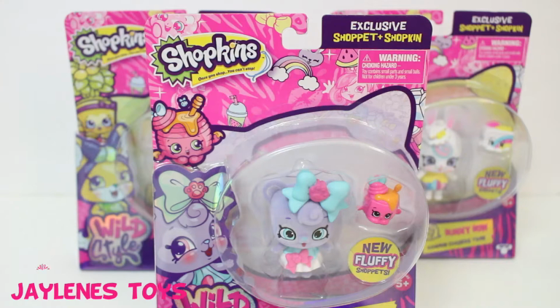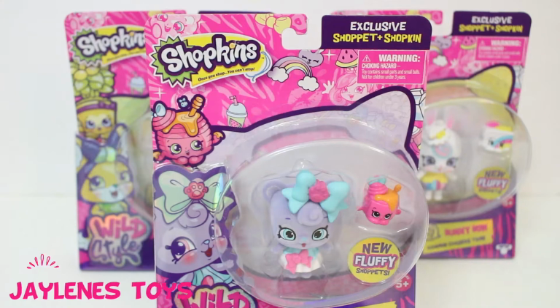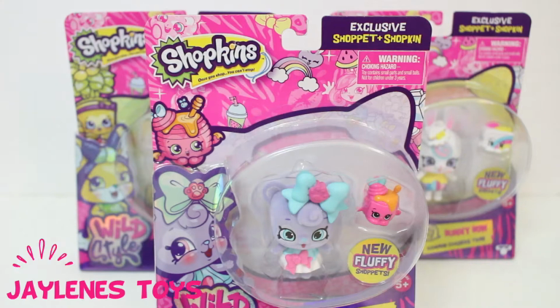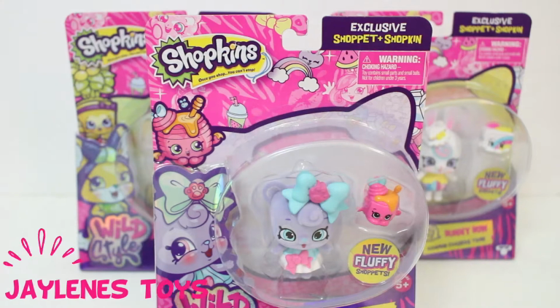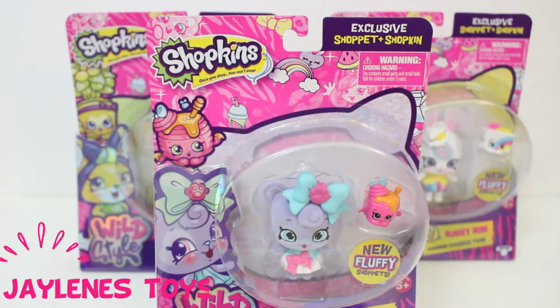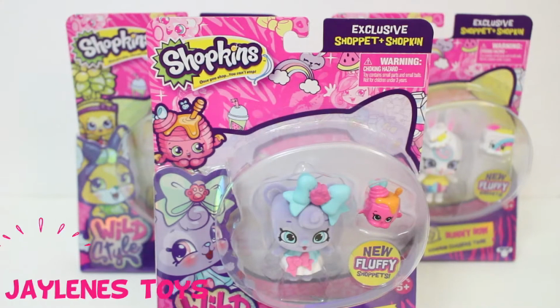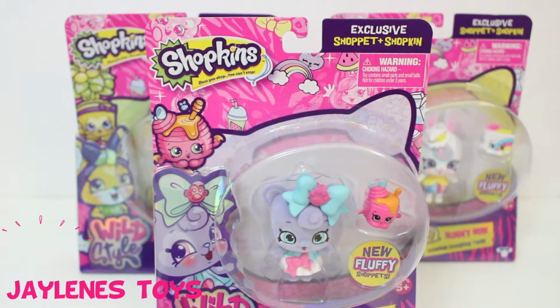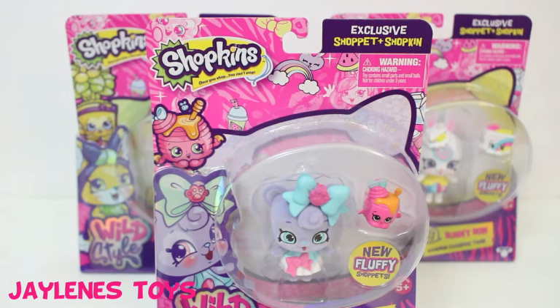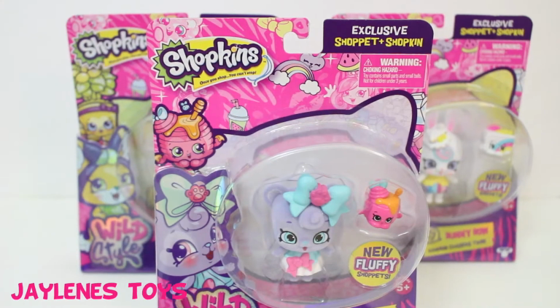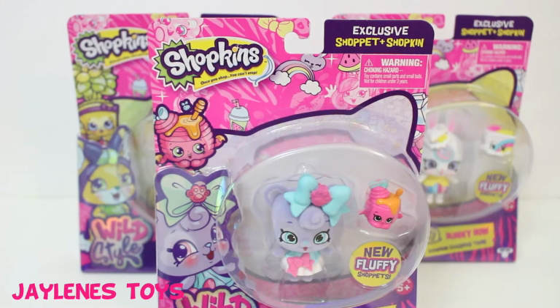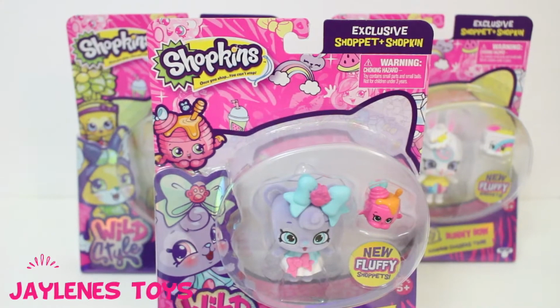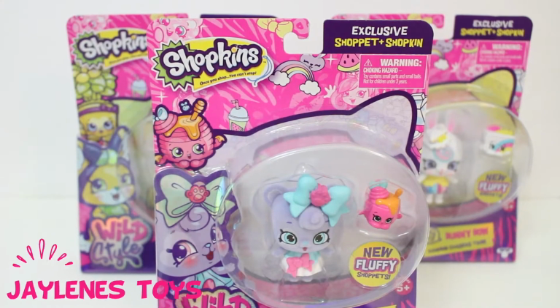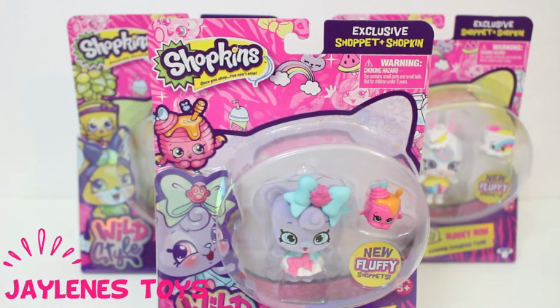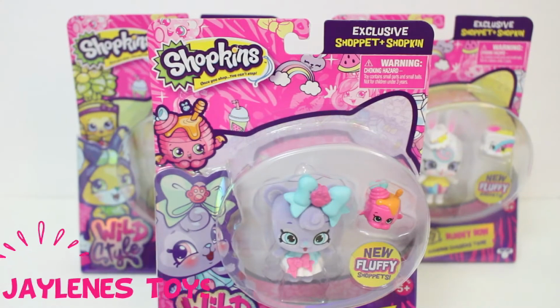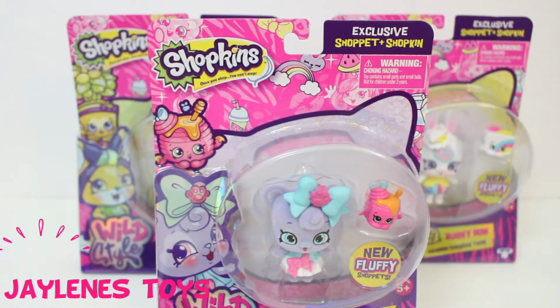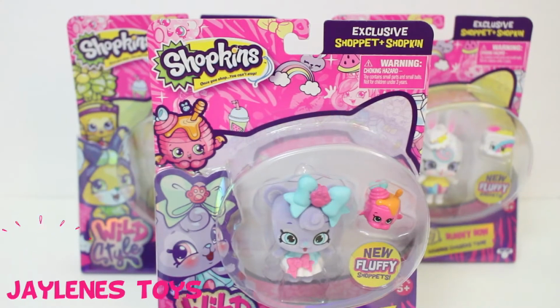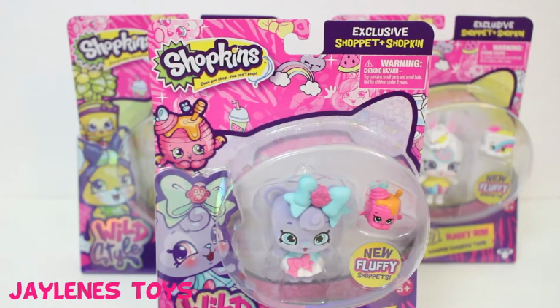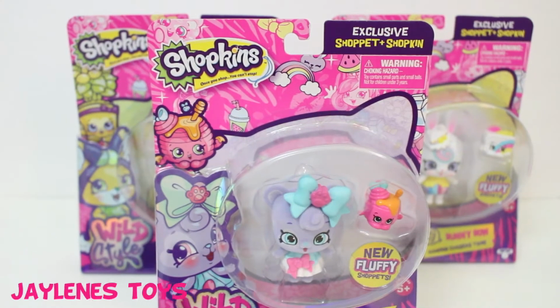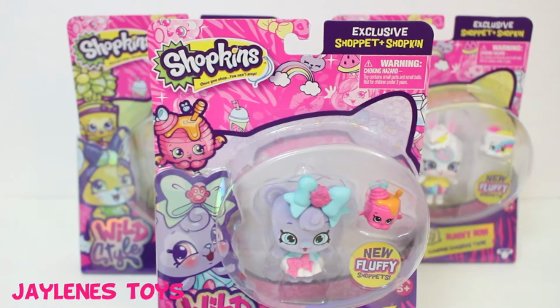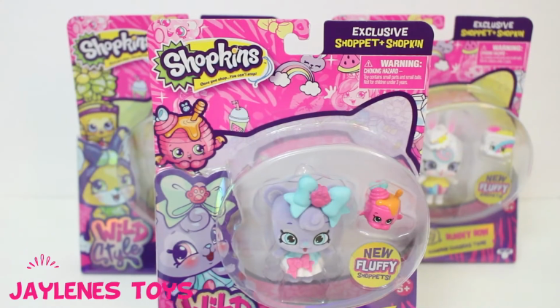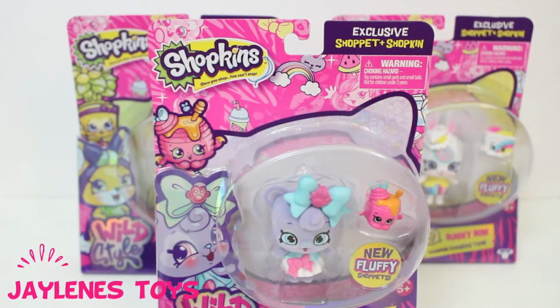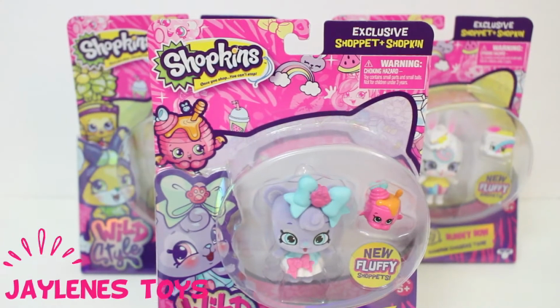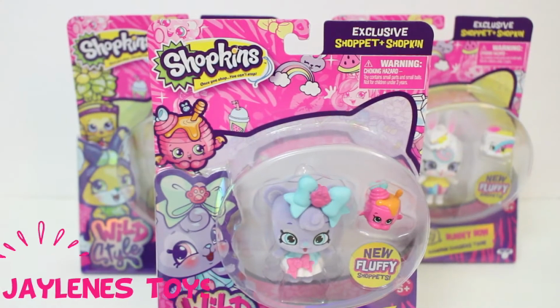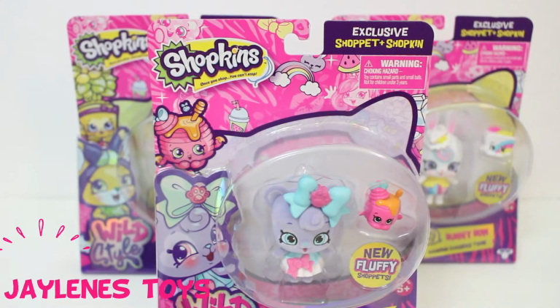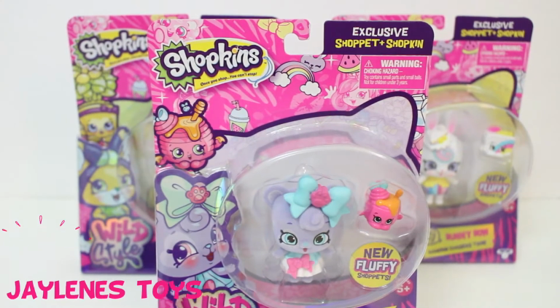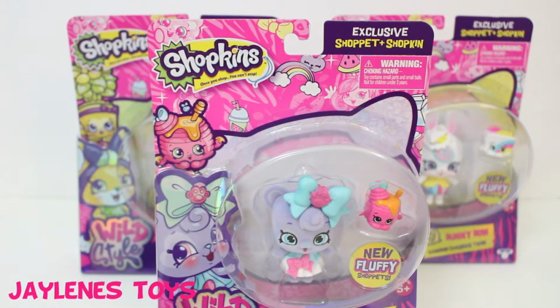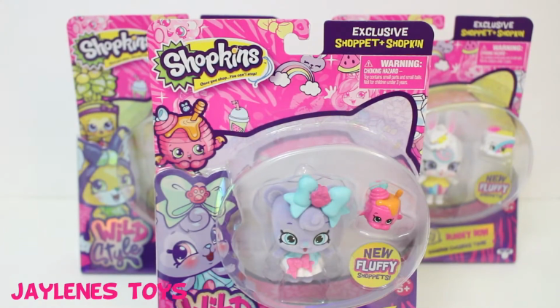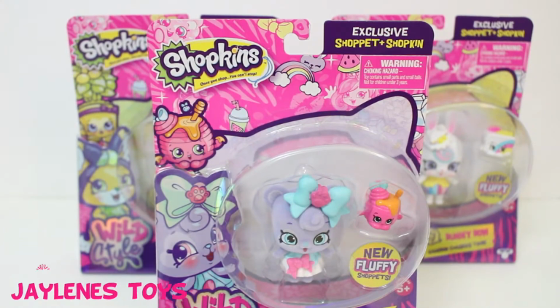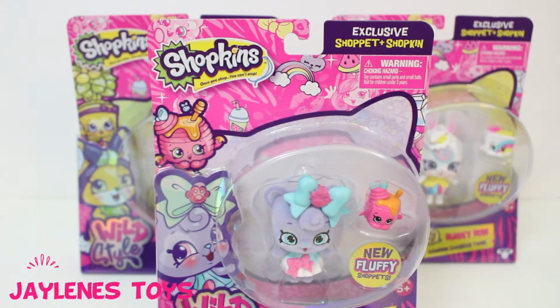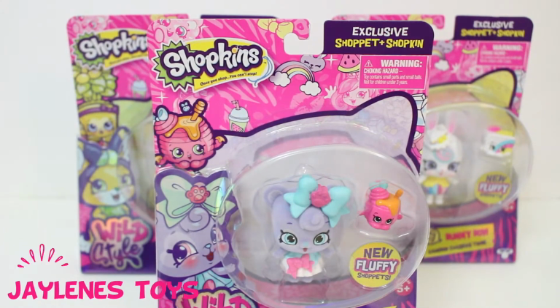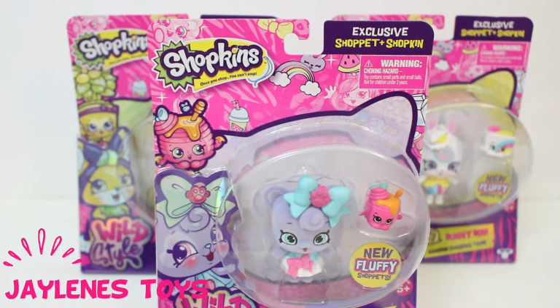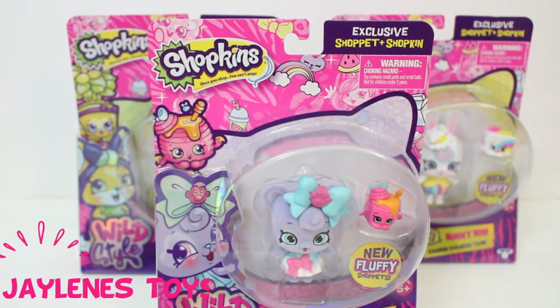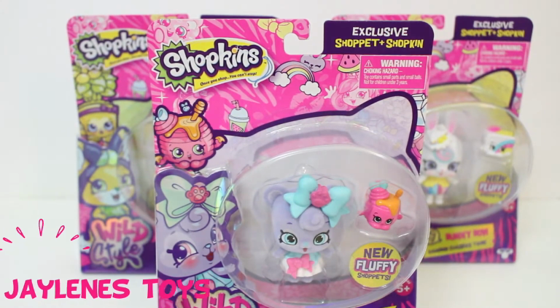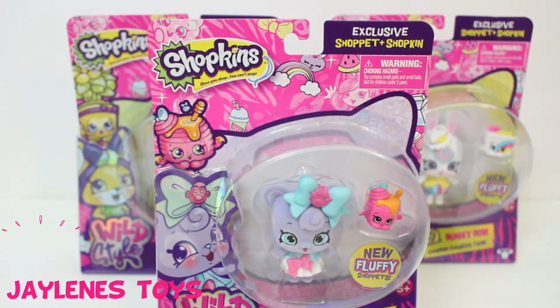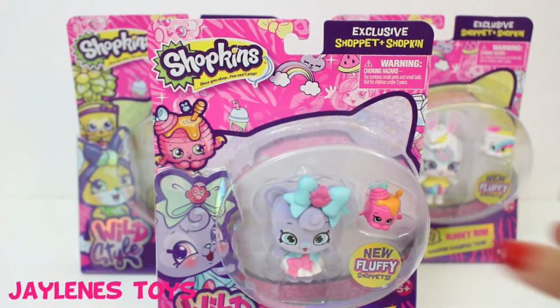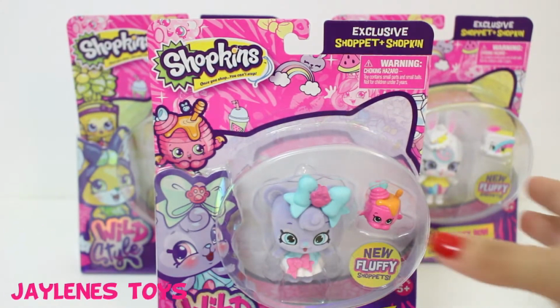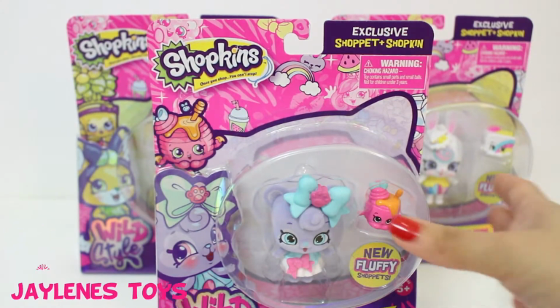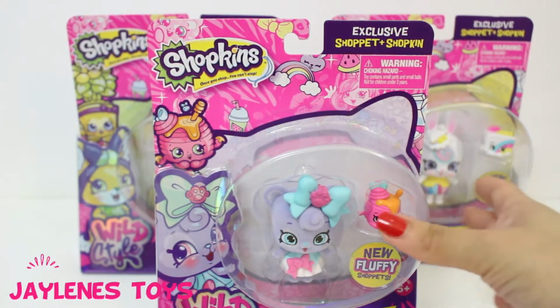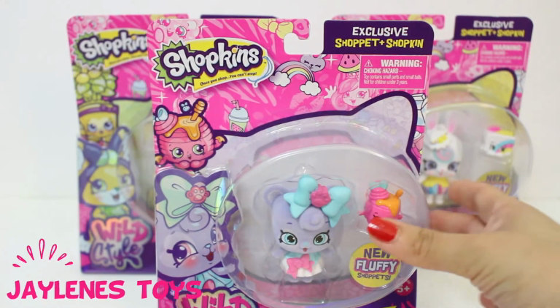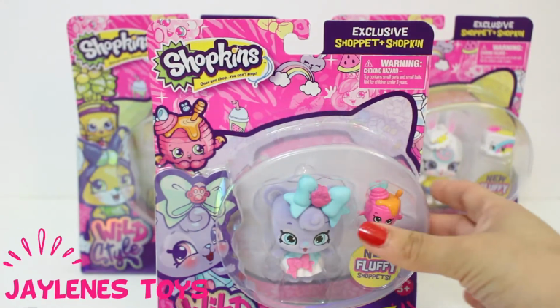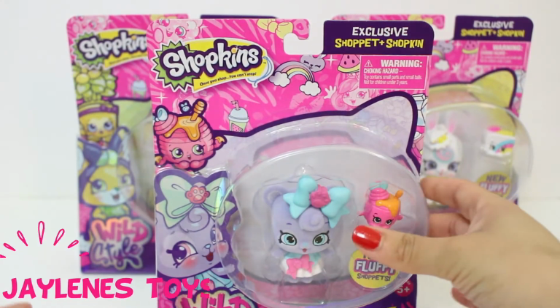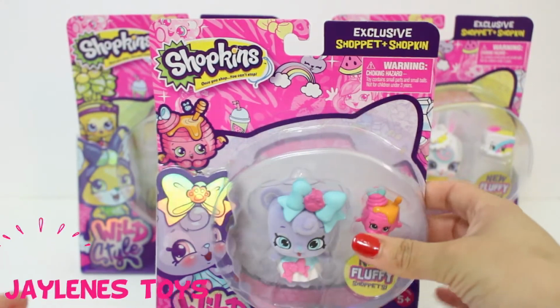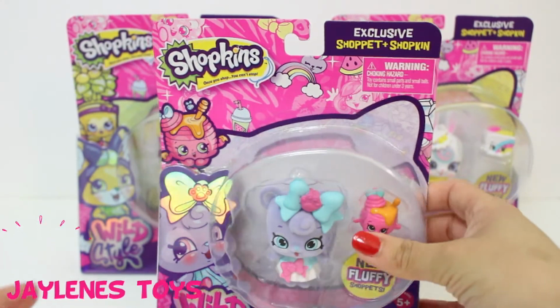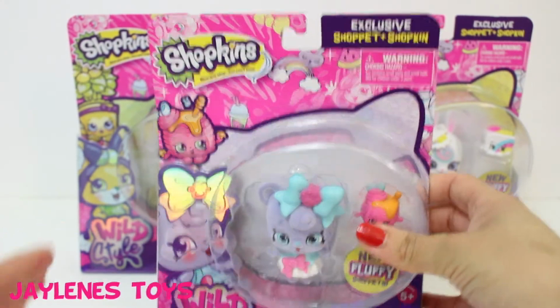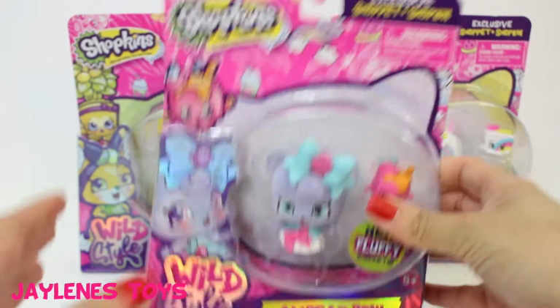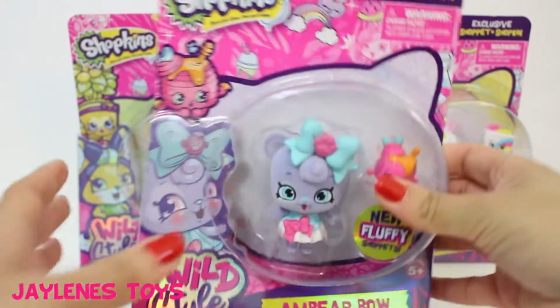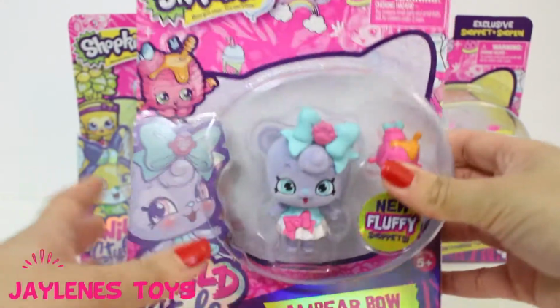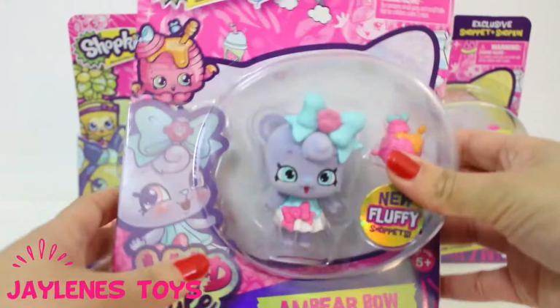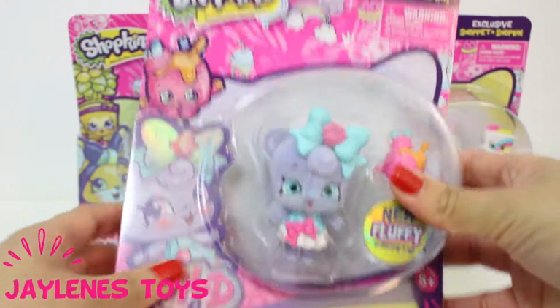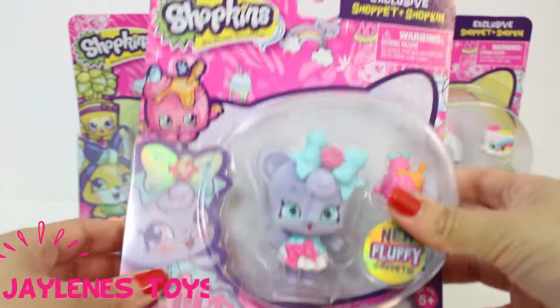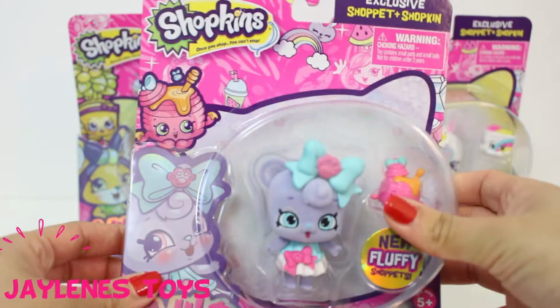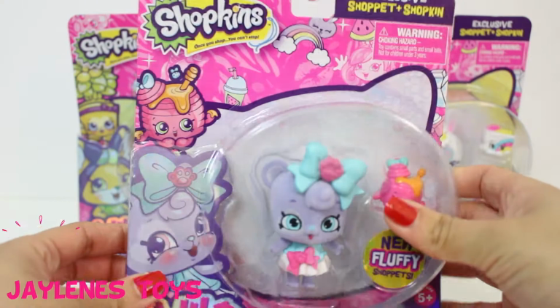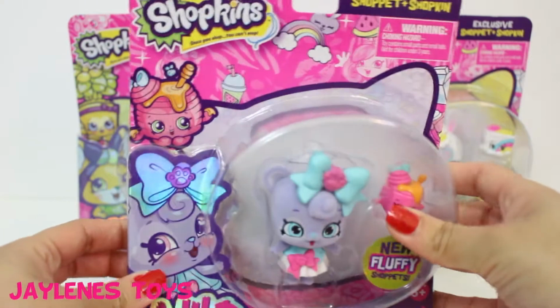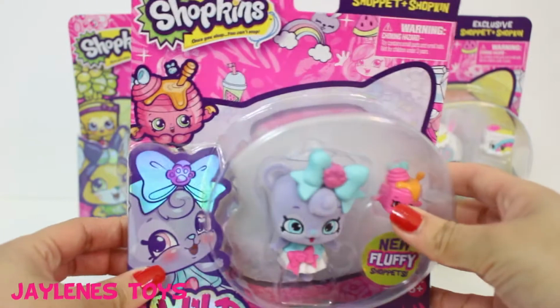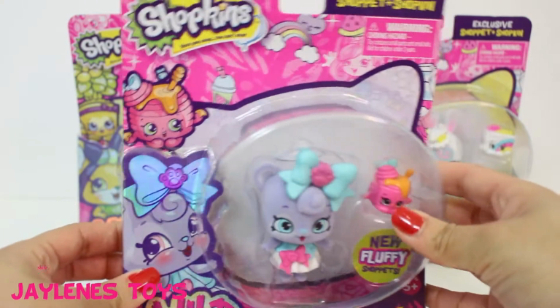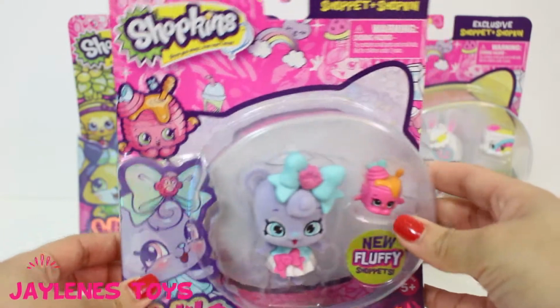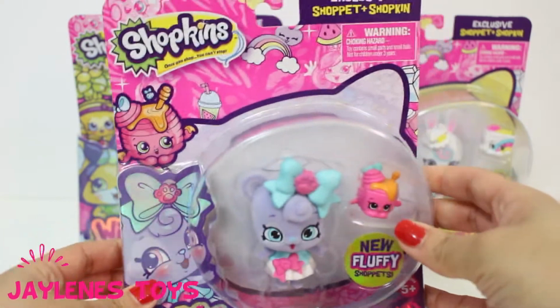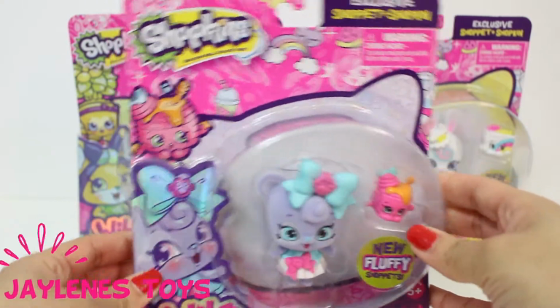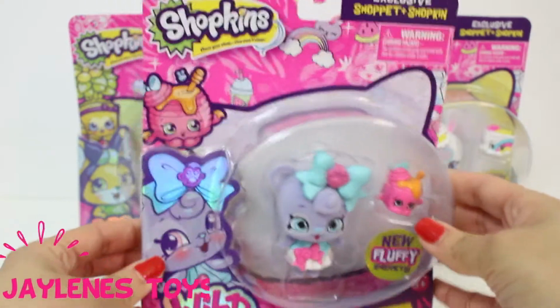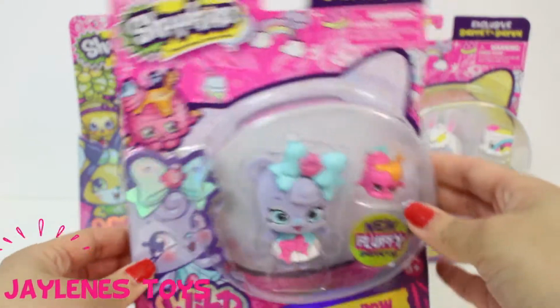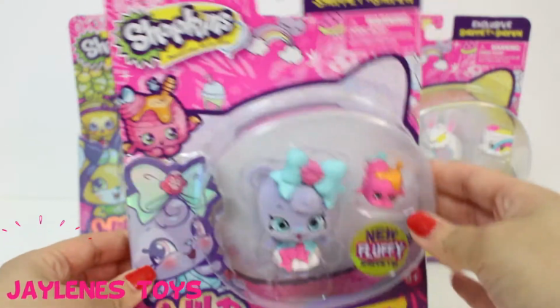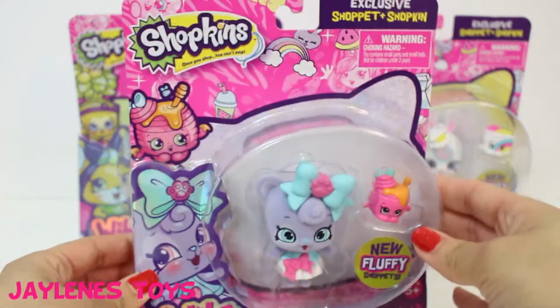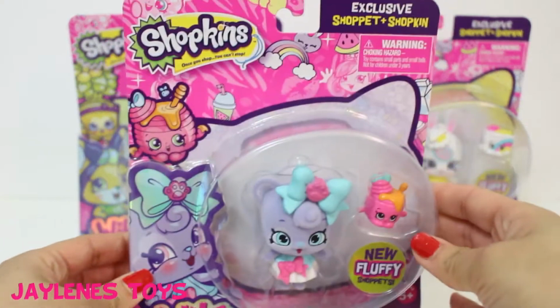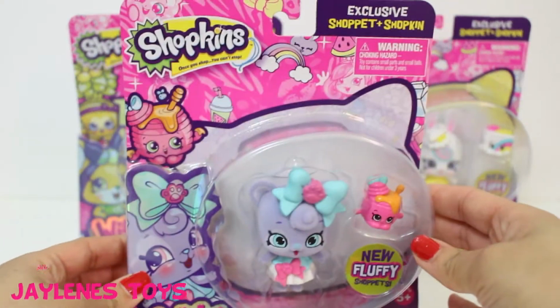Hi guys, welcome back to Janine's Toys. Today we are opening Shopkins.